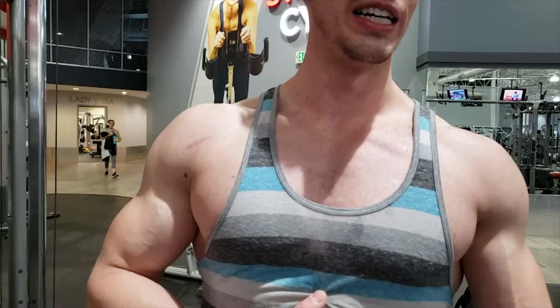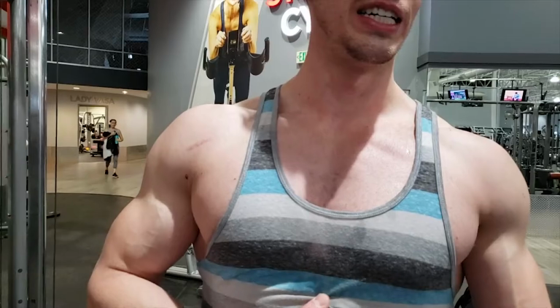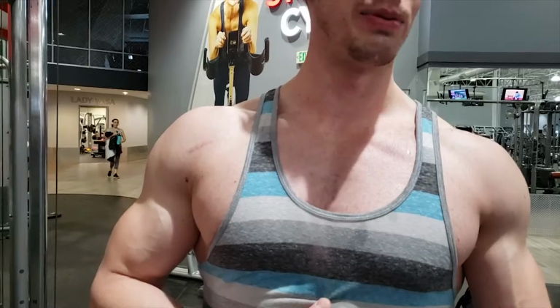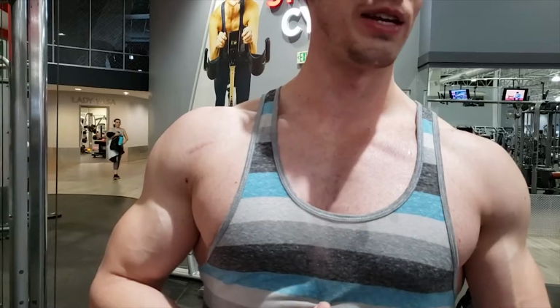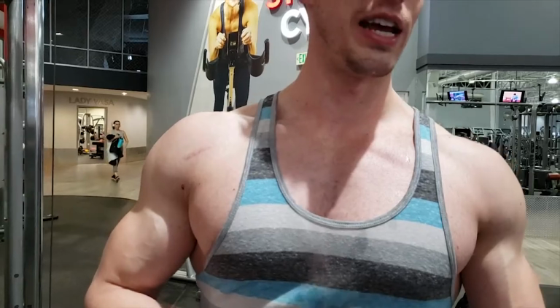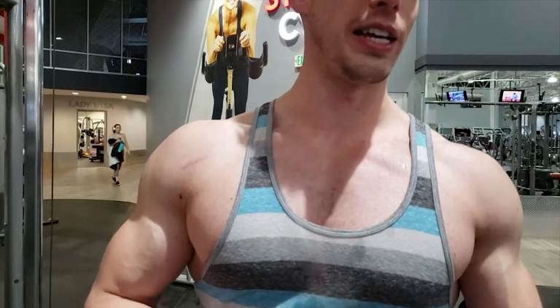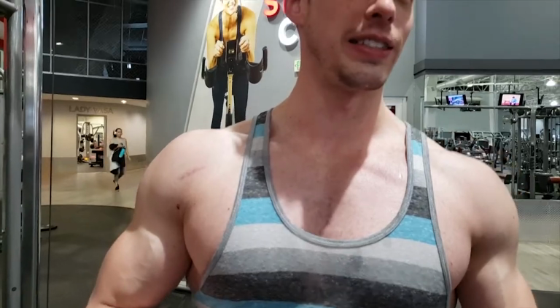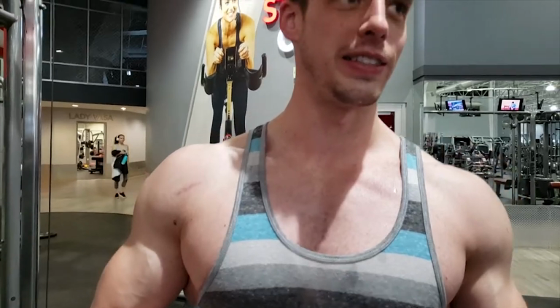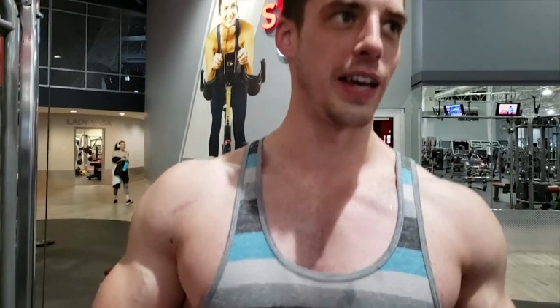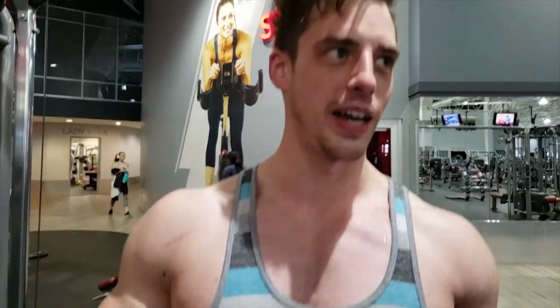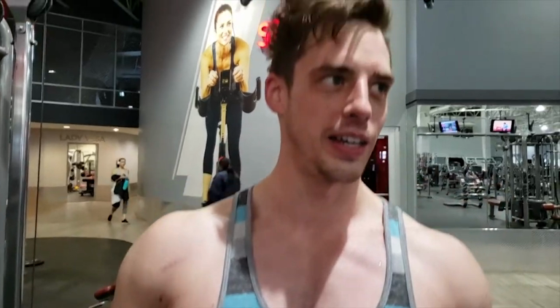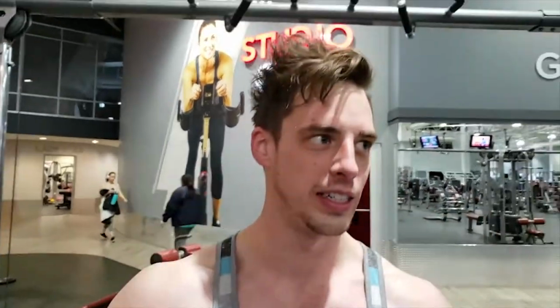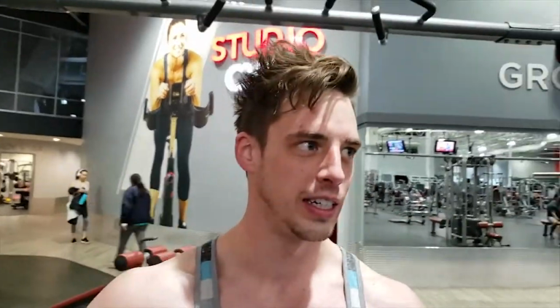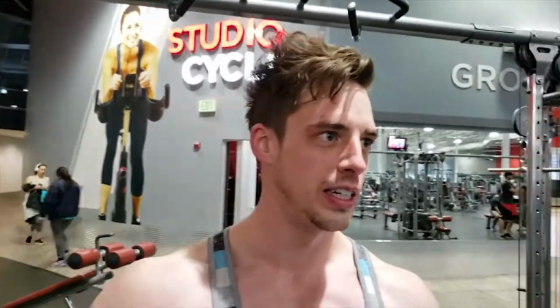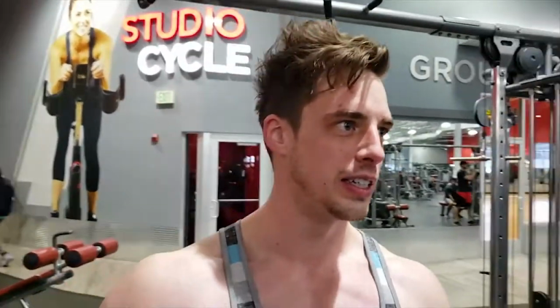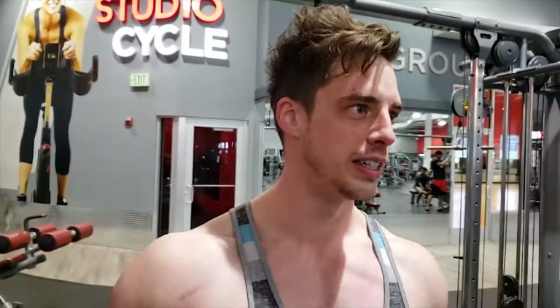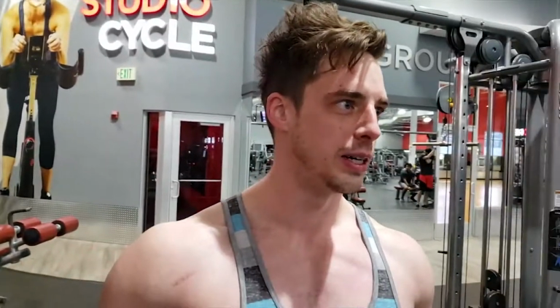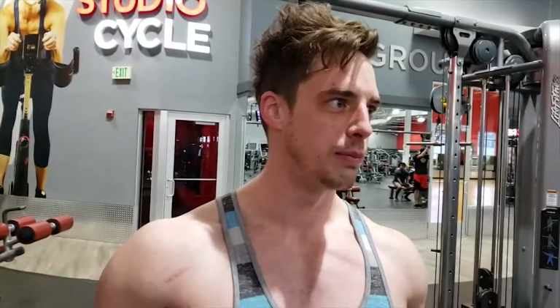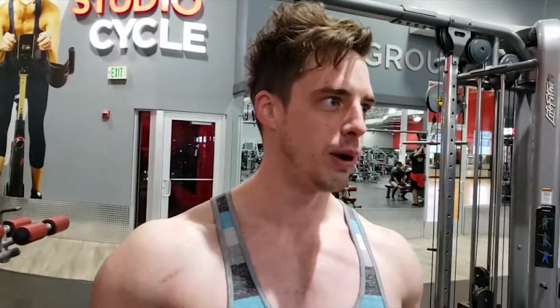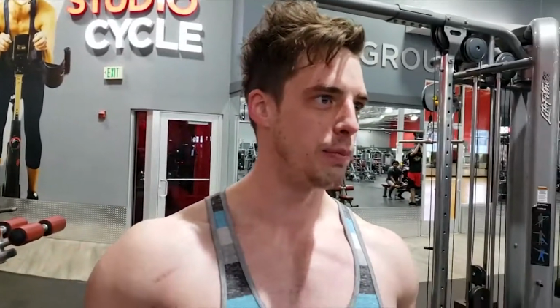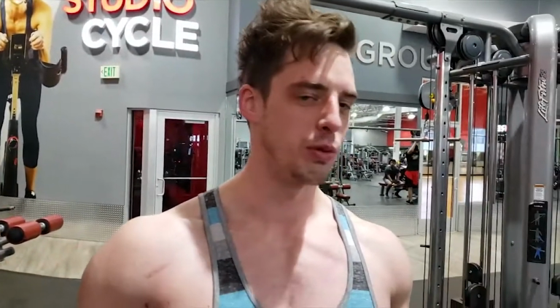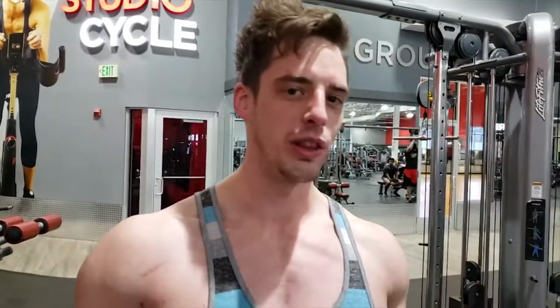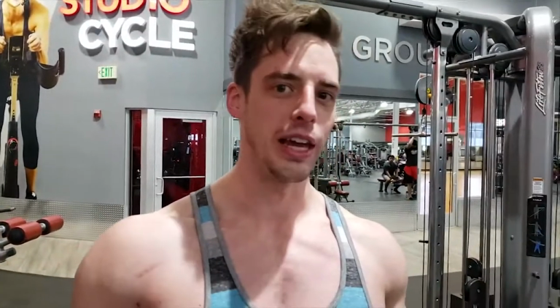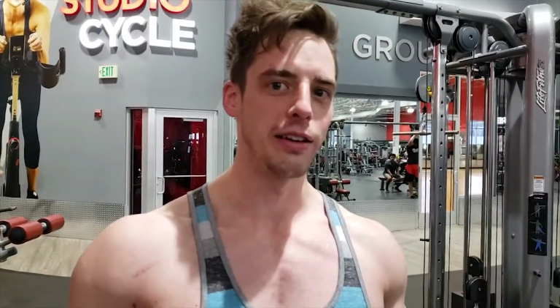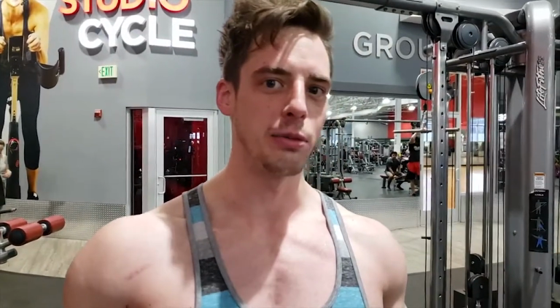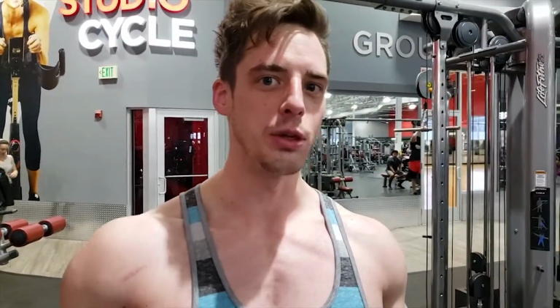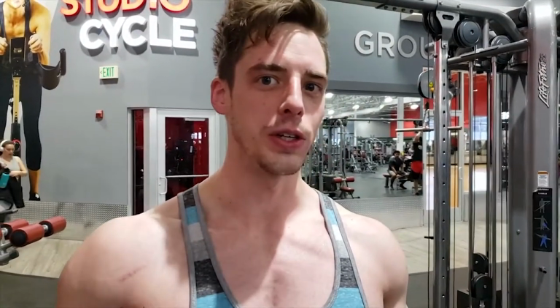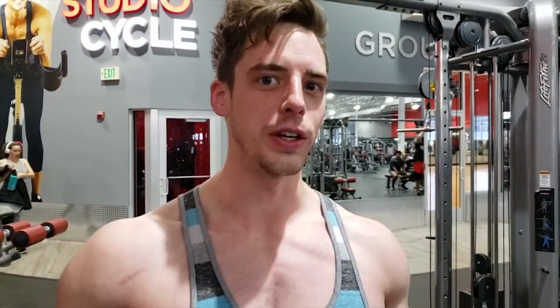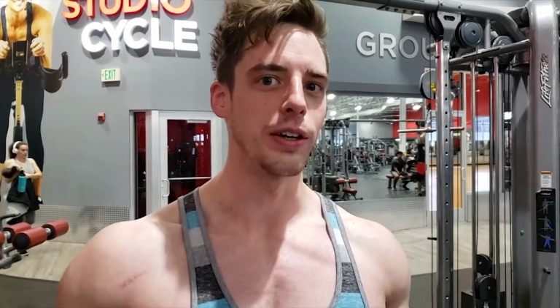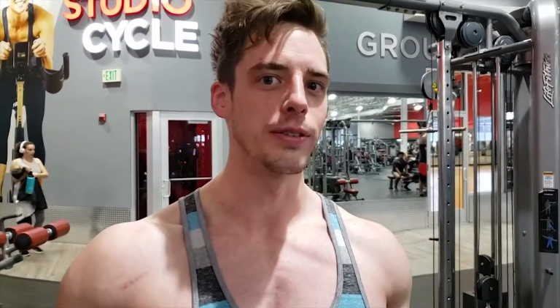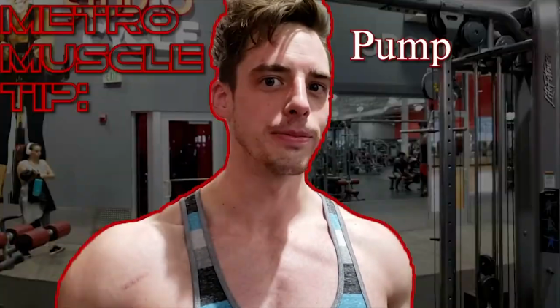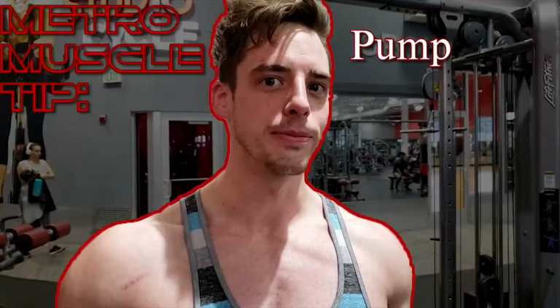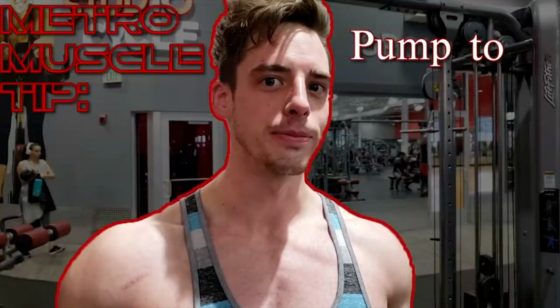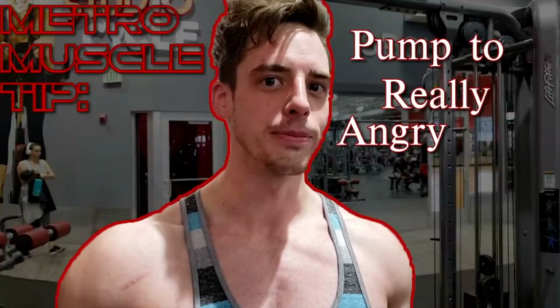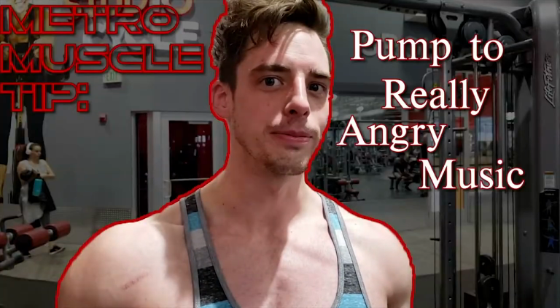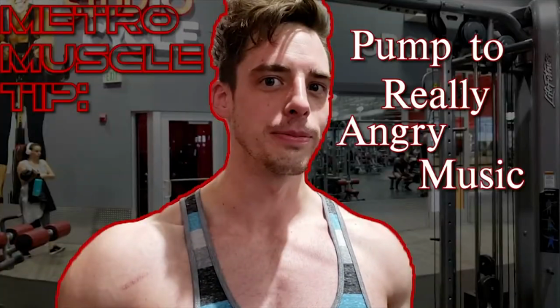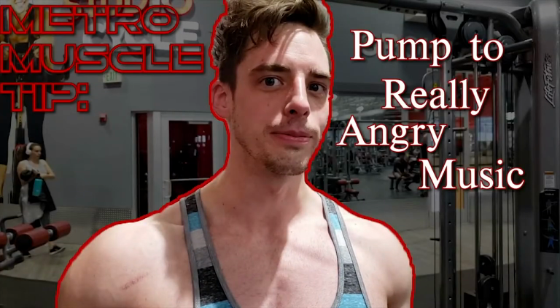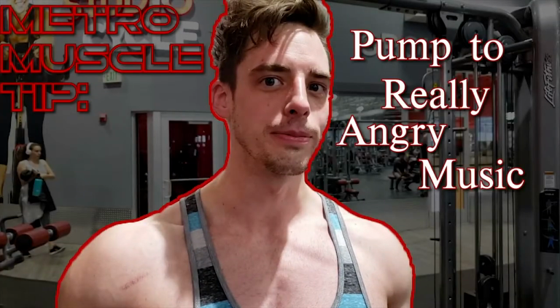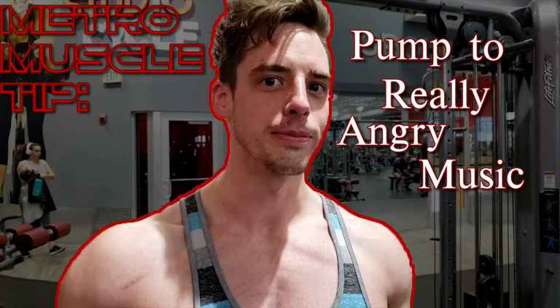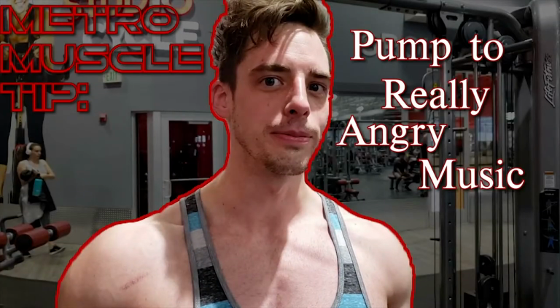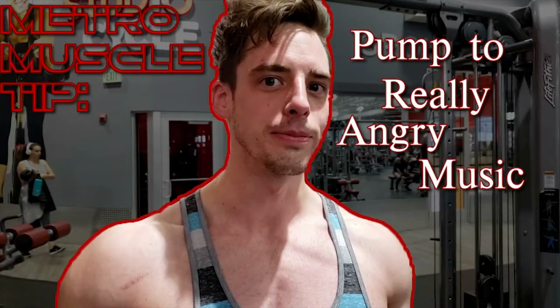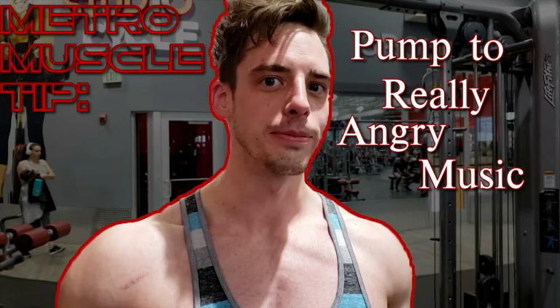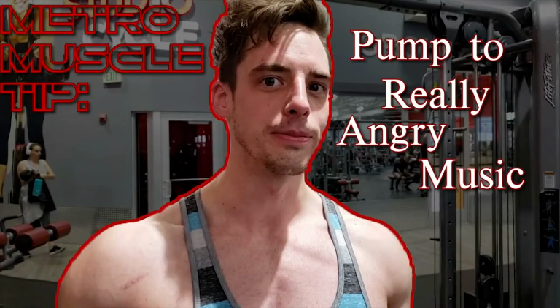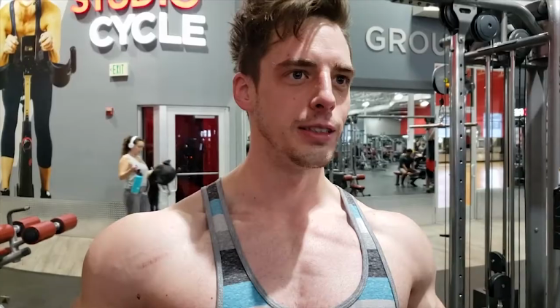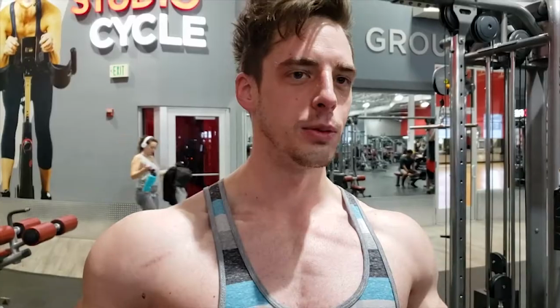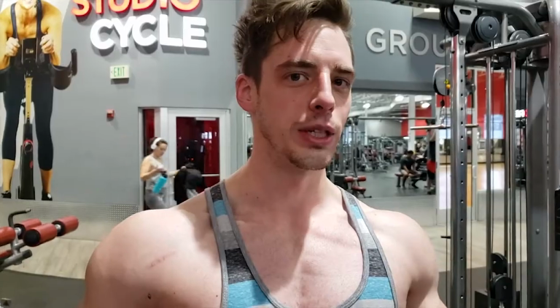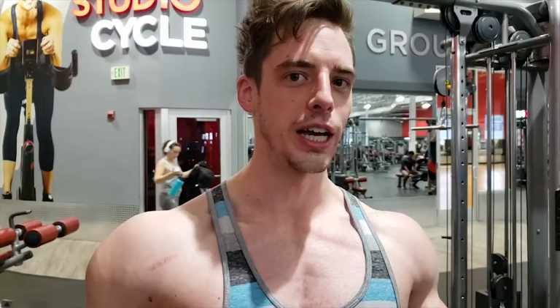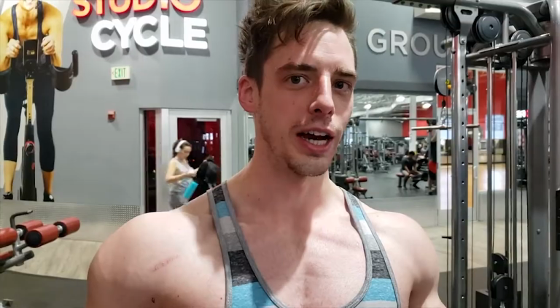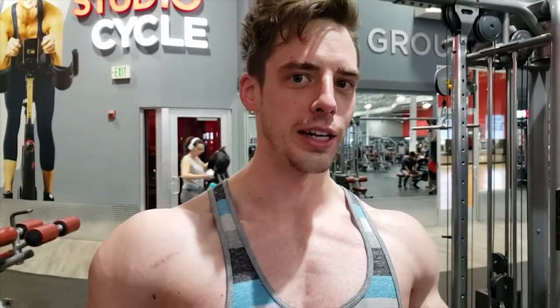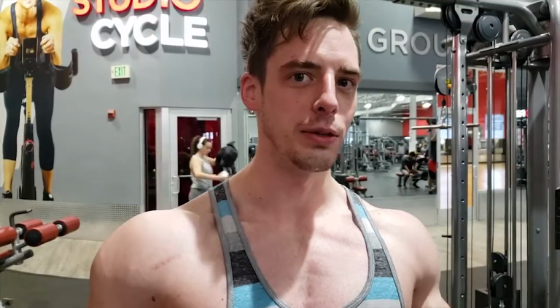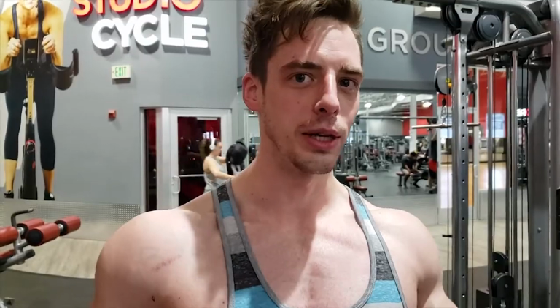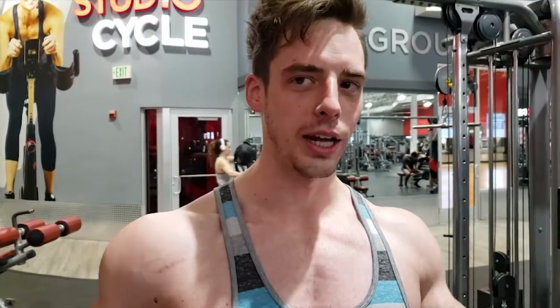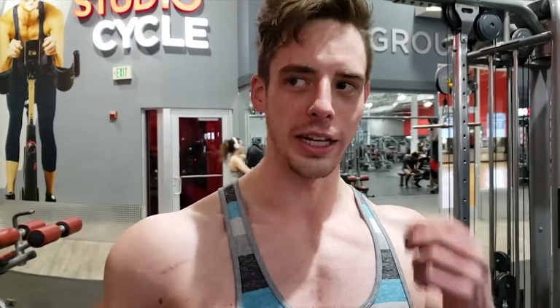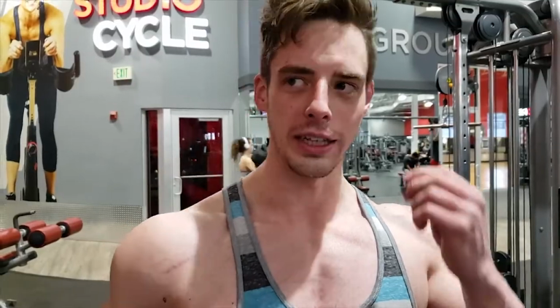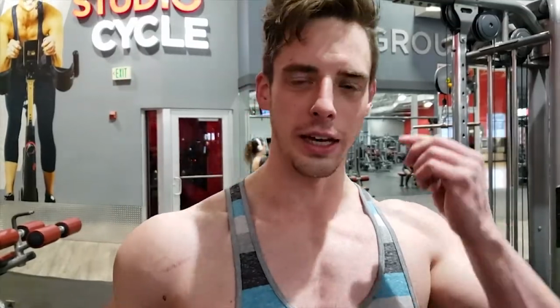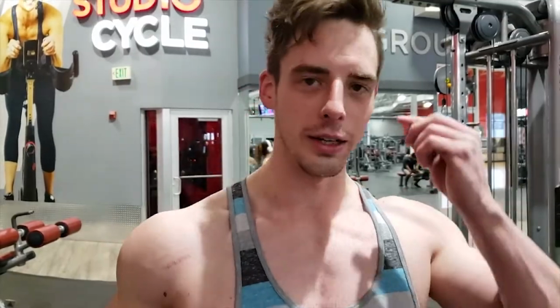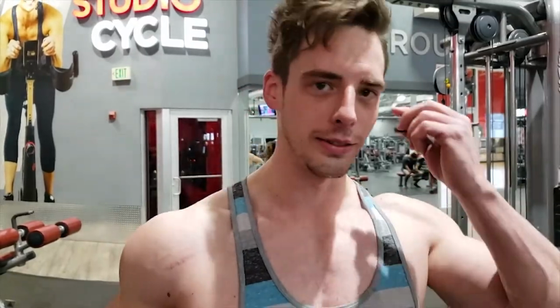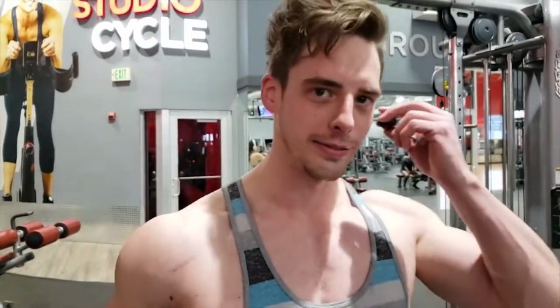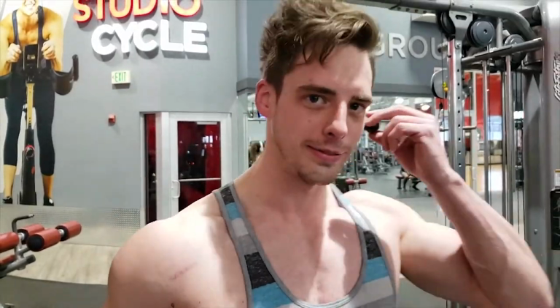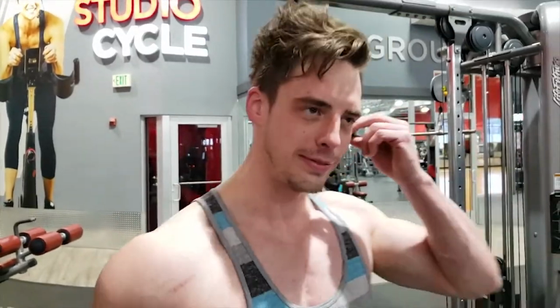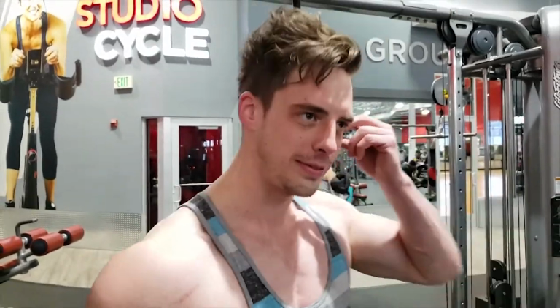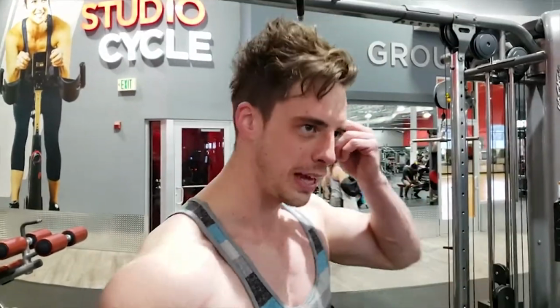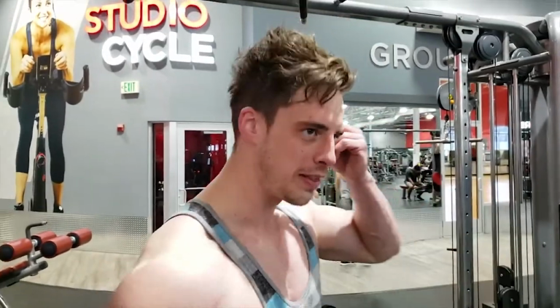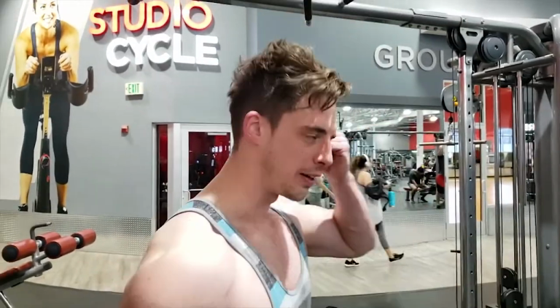Tip of the day: listen to really angry music. You really got to get that in there.